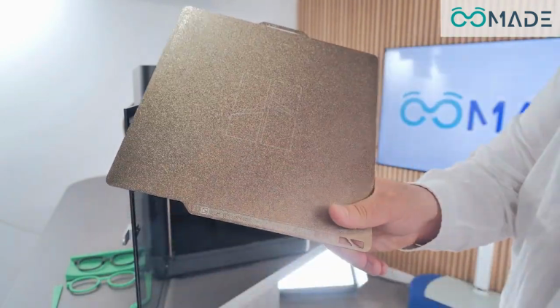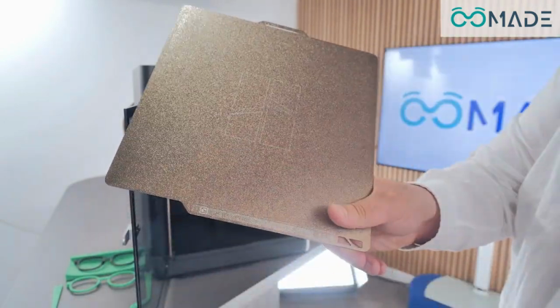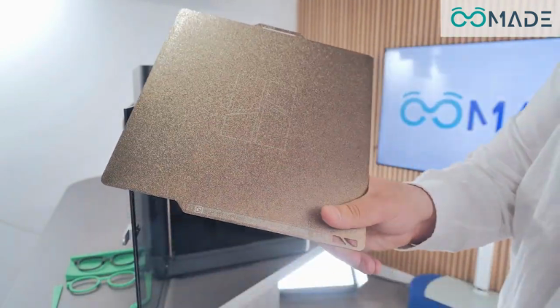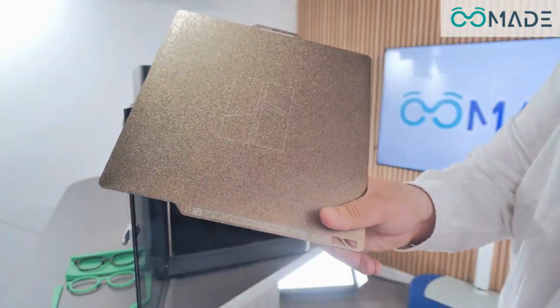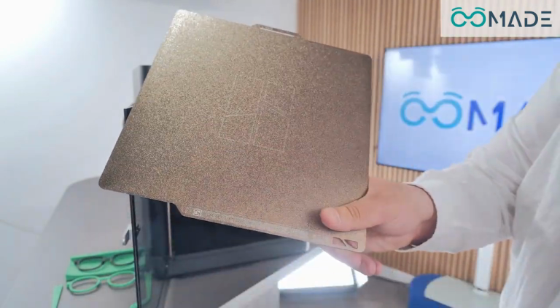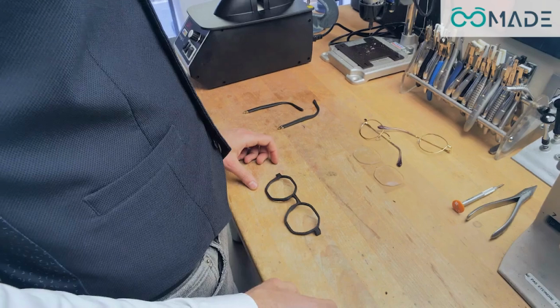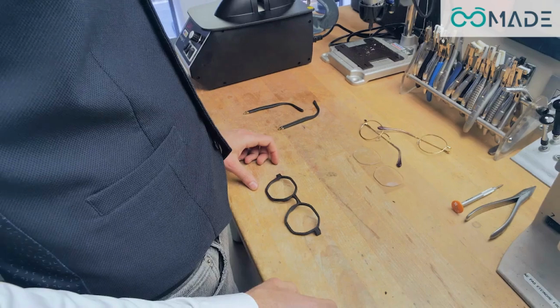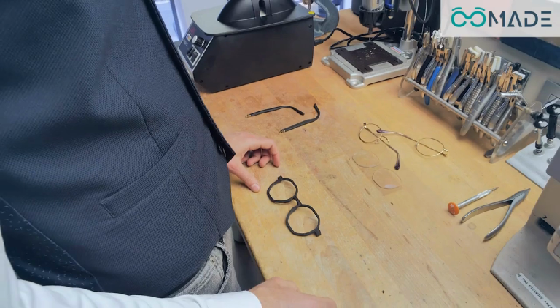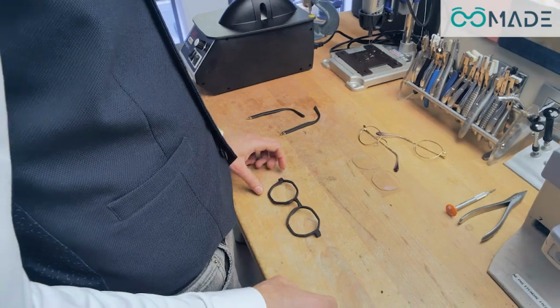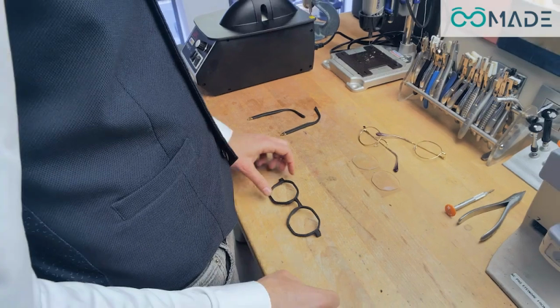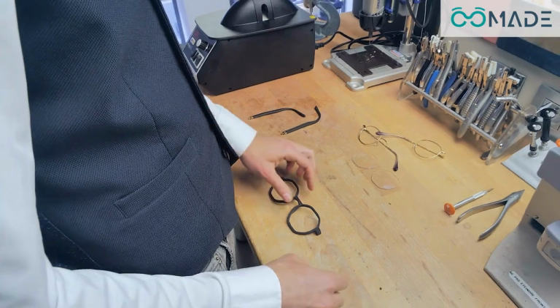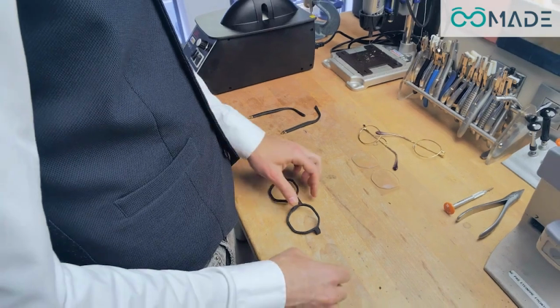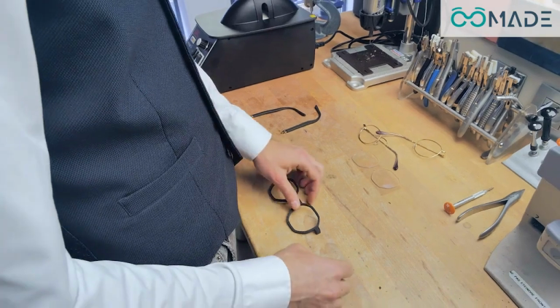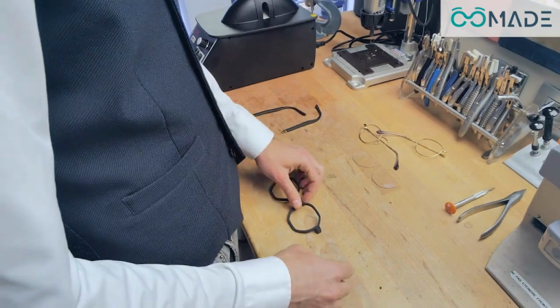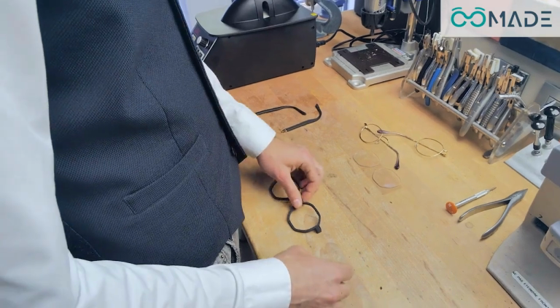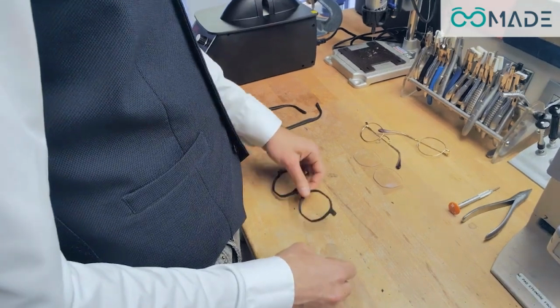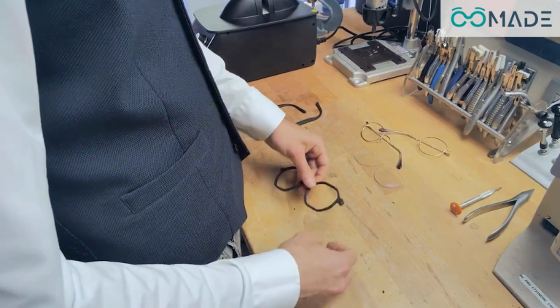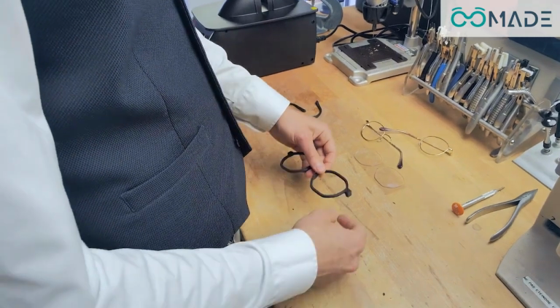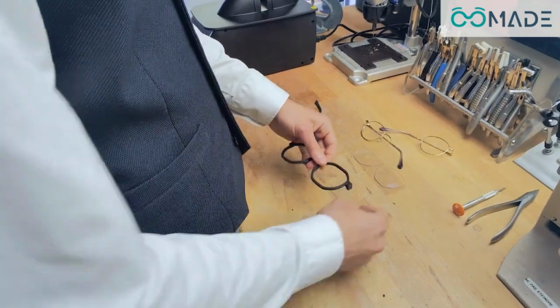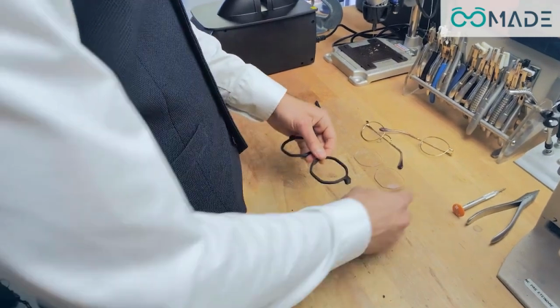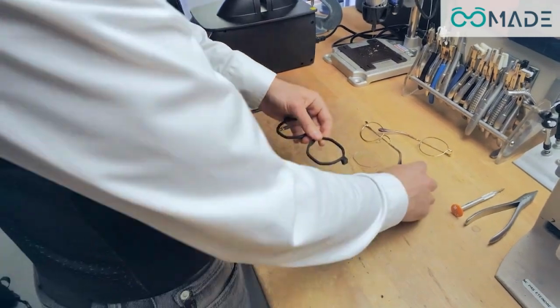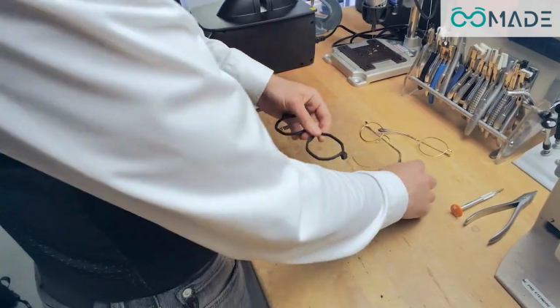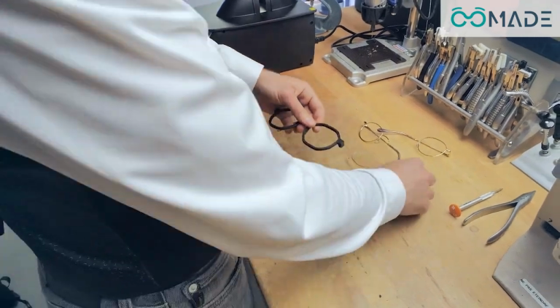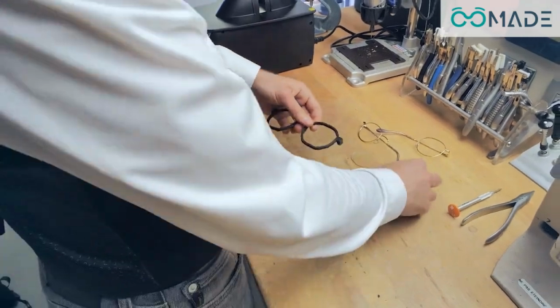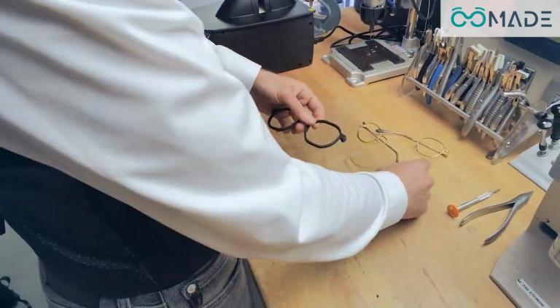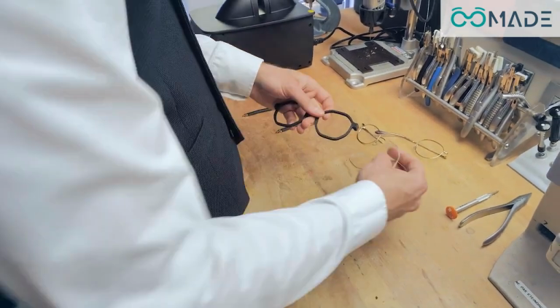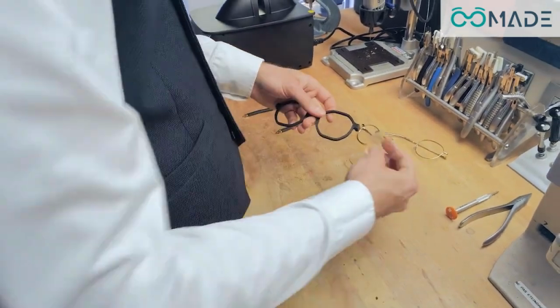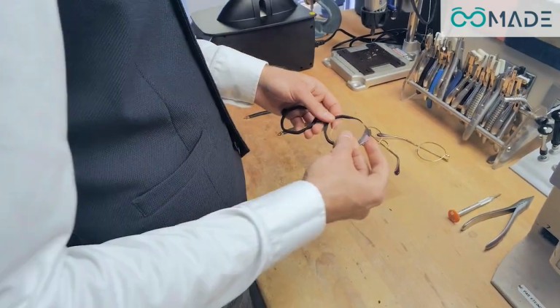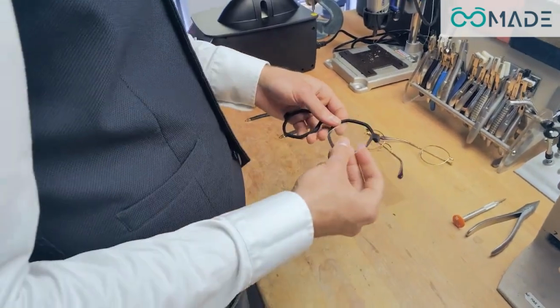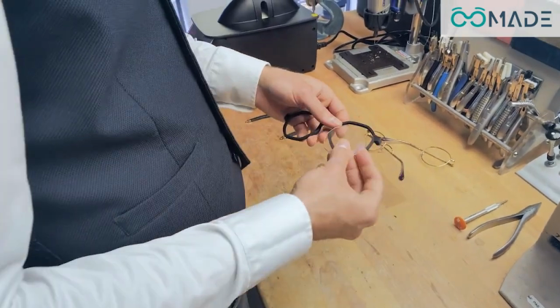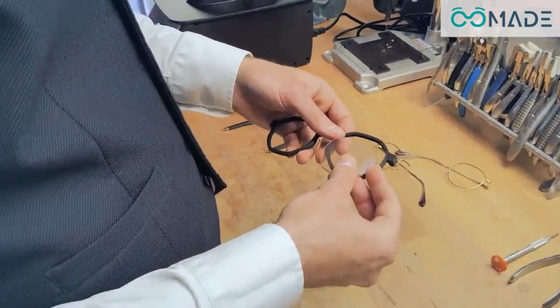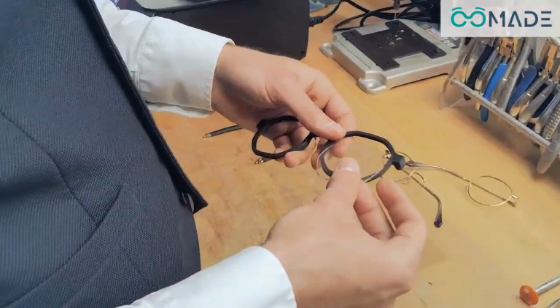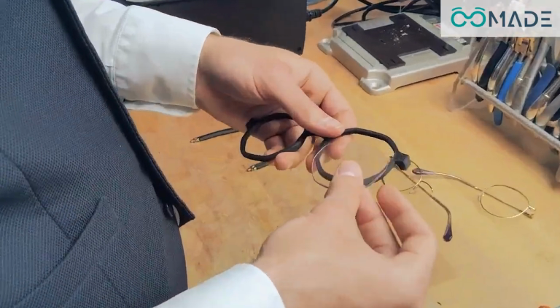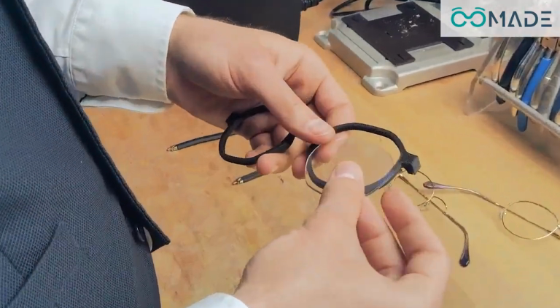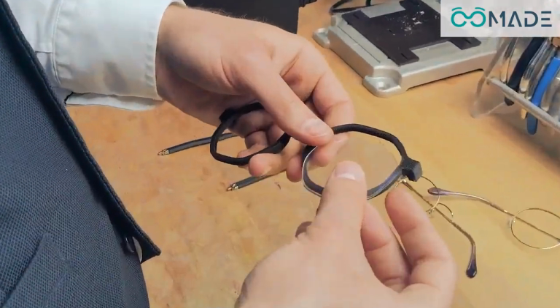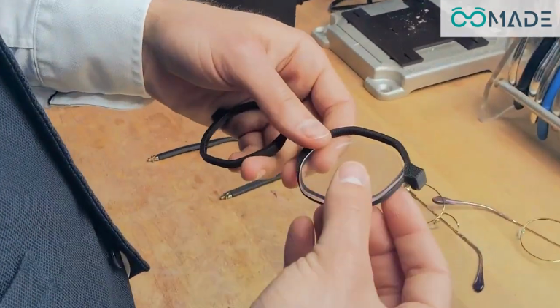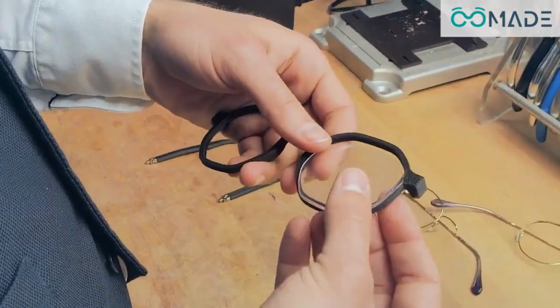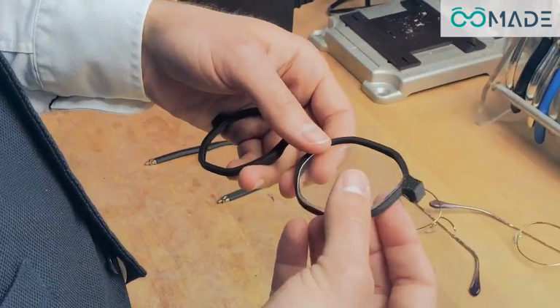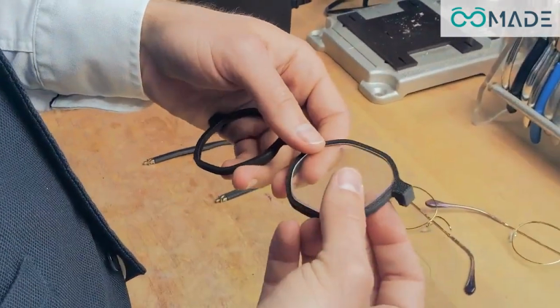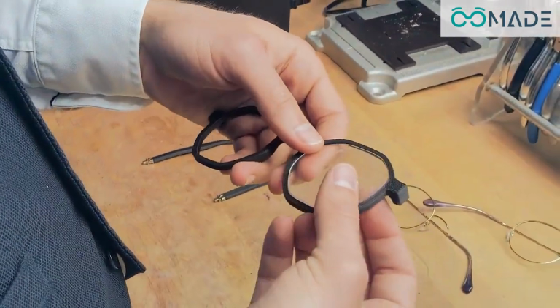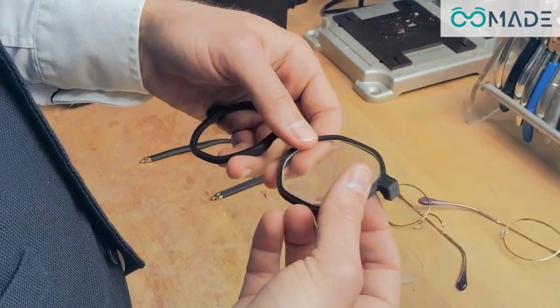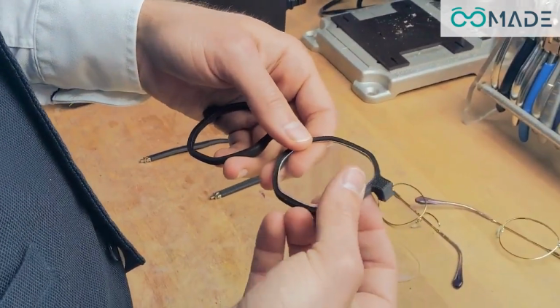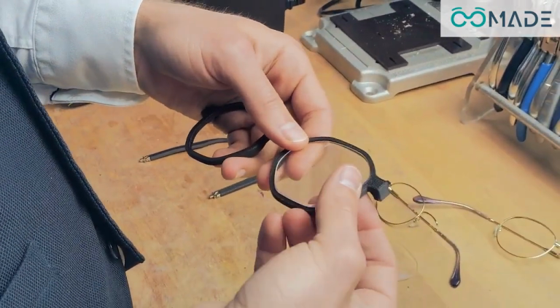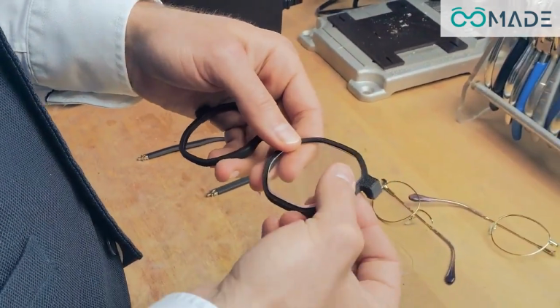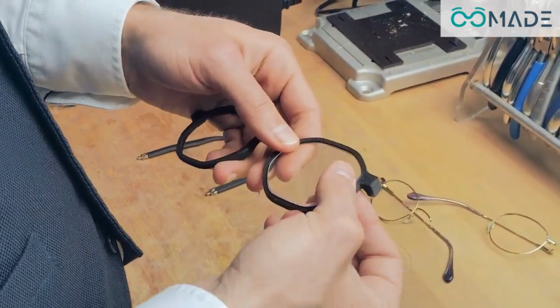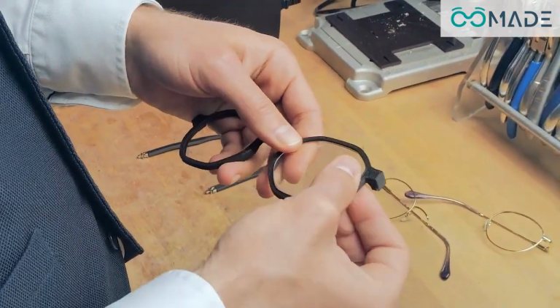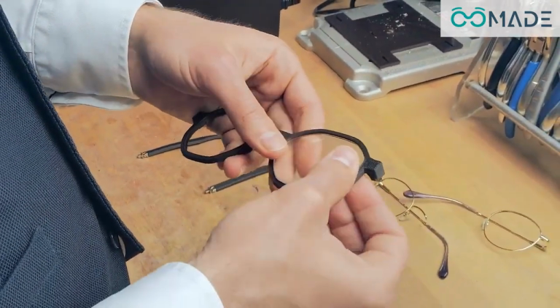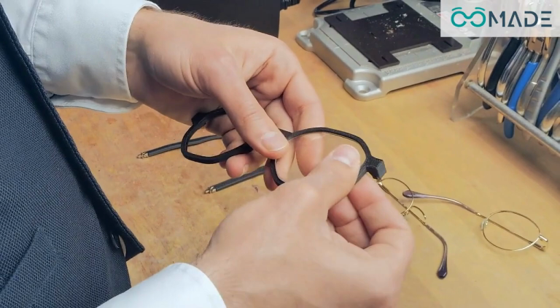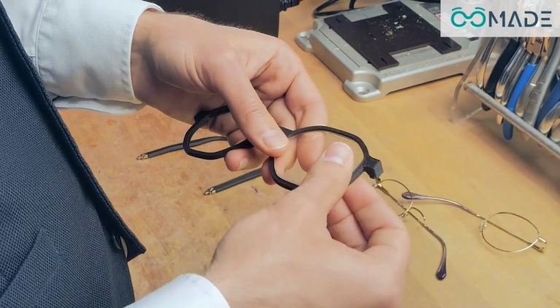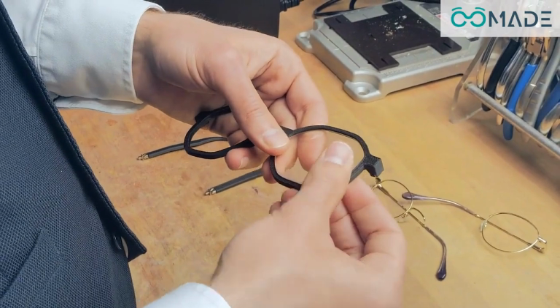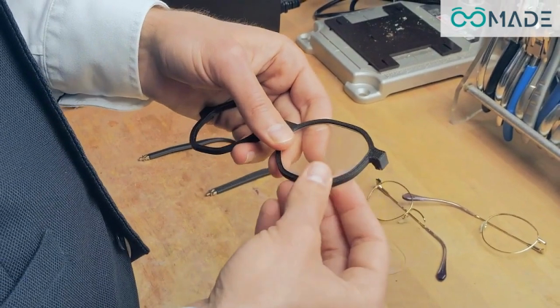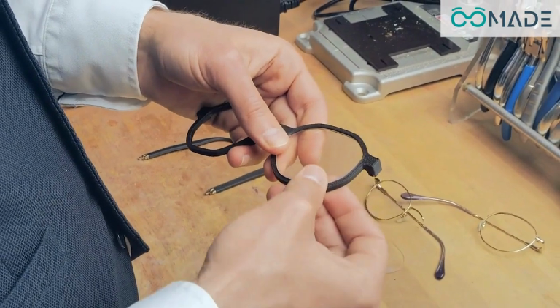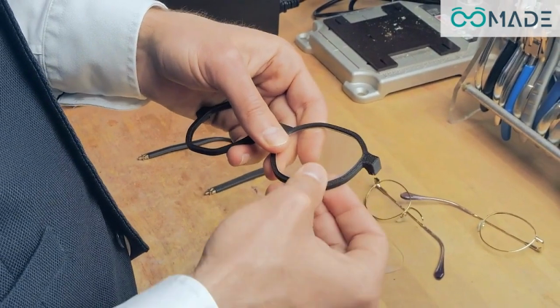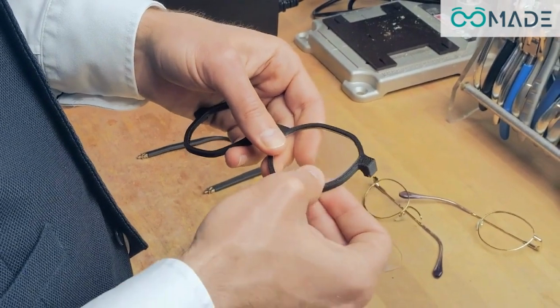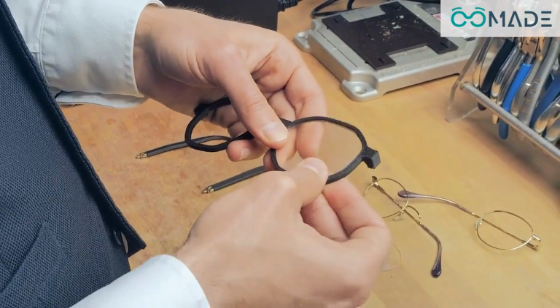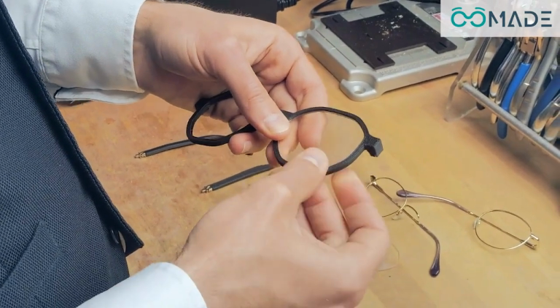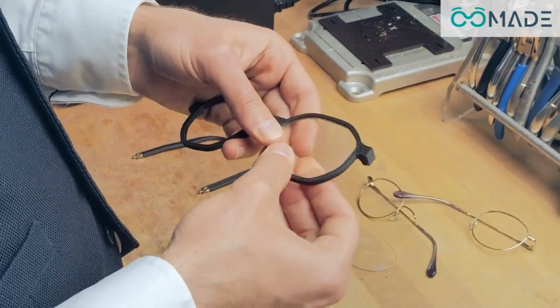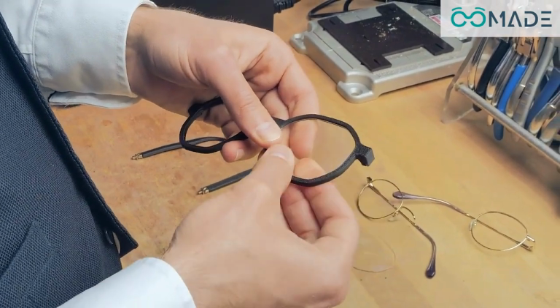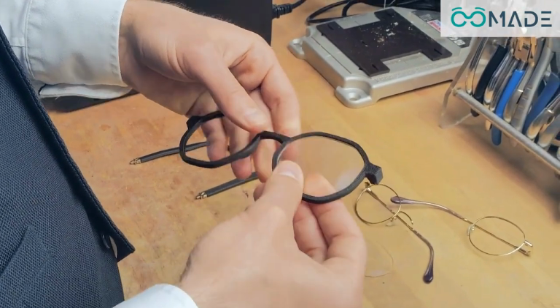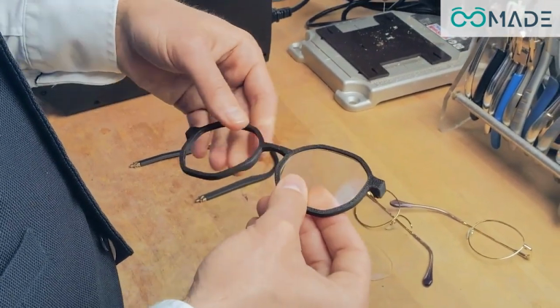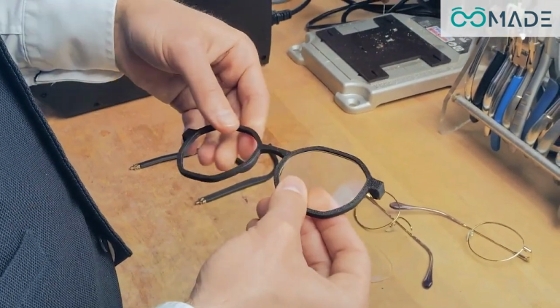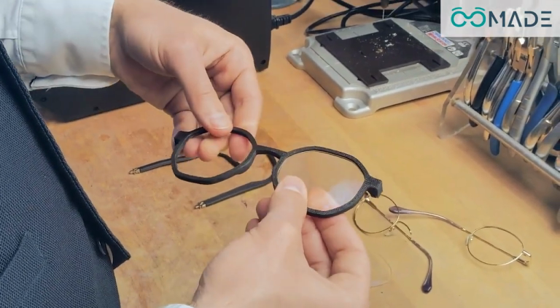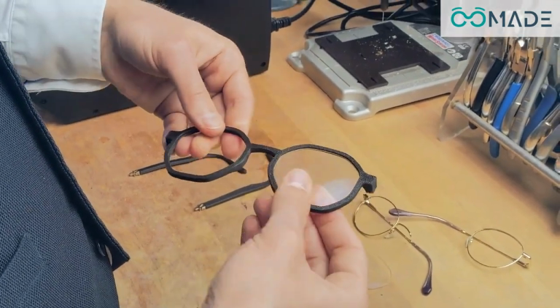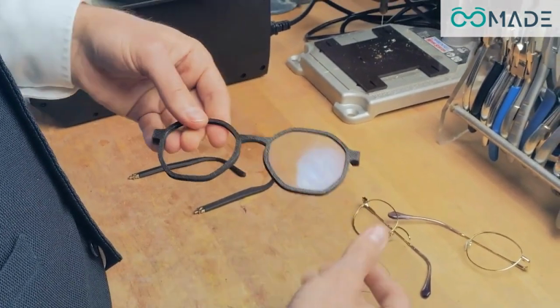Now simply insert the lenses into the newly printed frame. No specific equipment is required, and within minutes, the frame is ready to be worn.